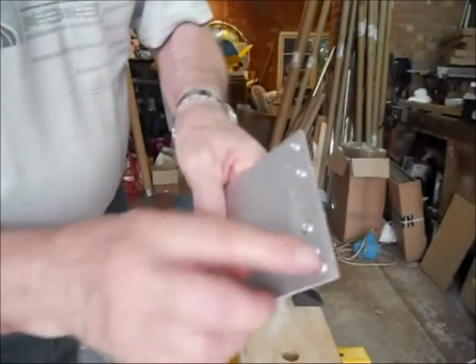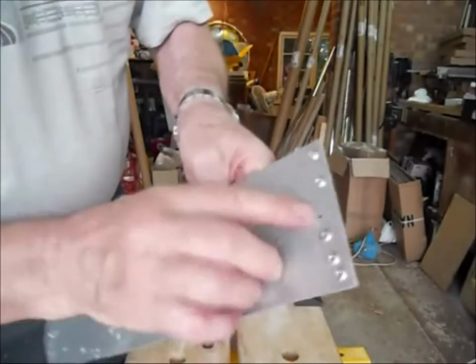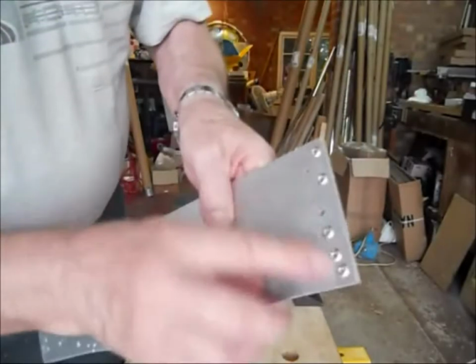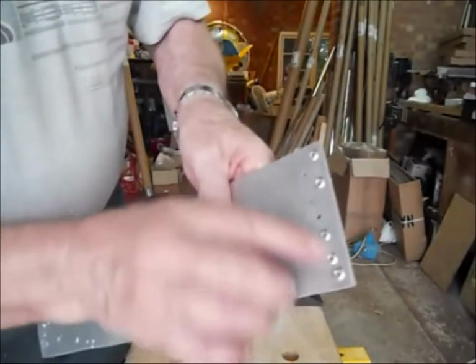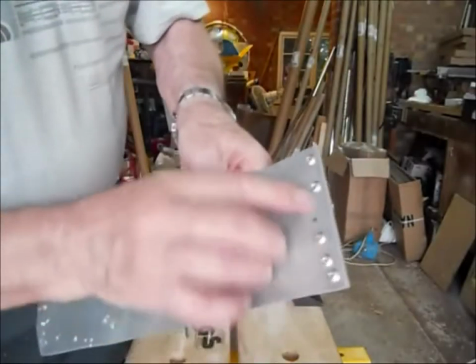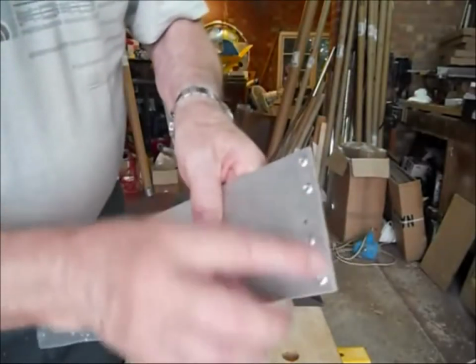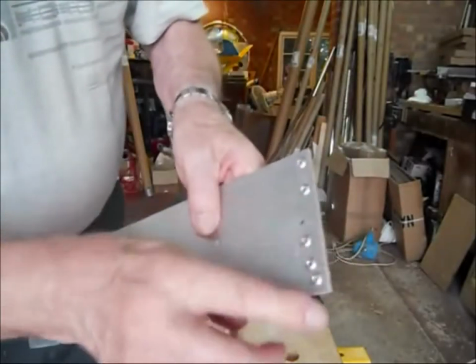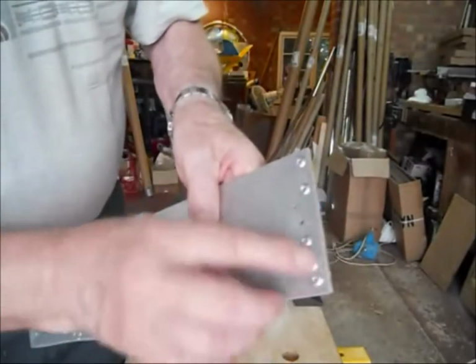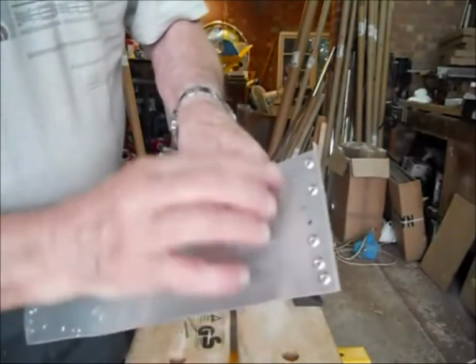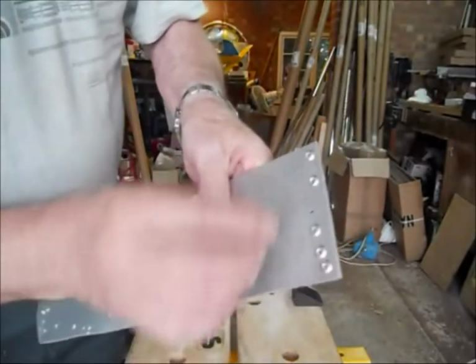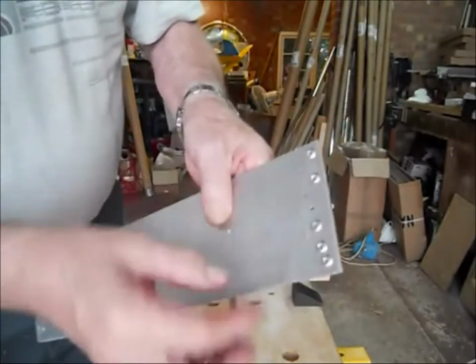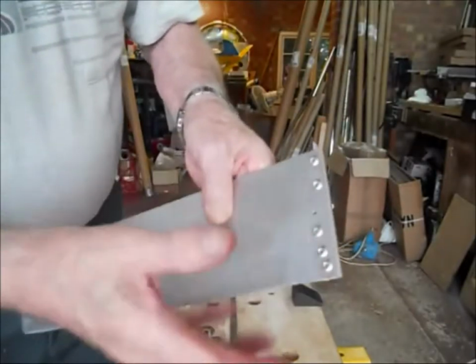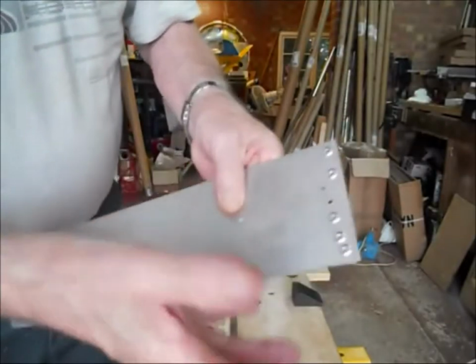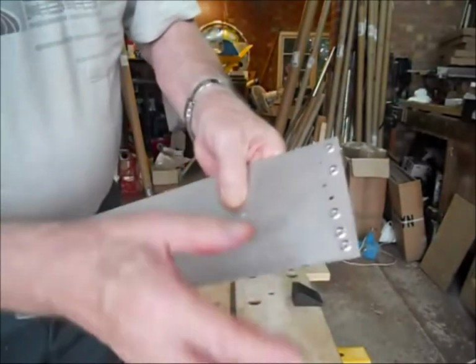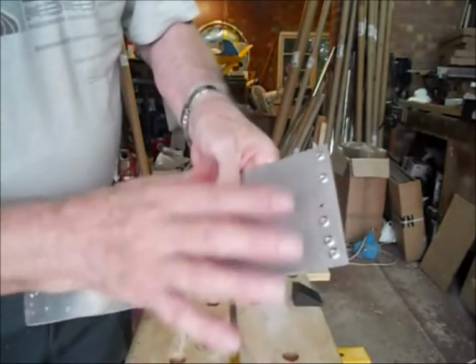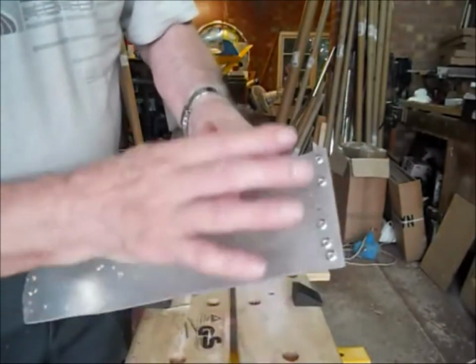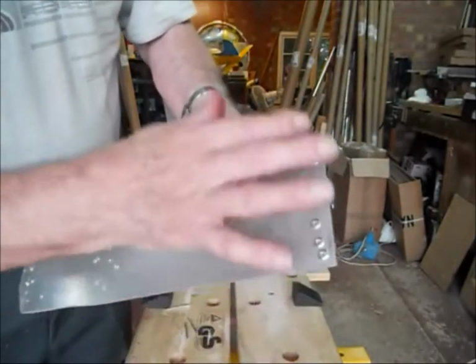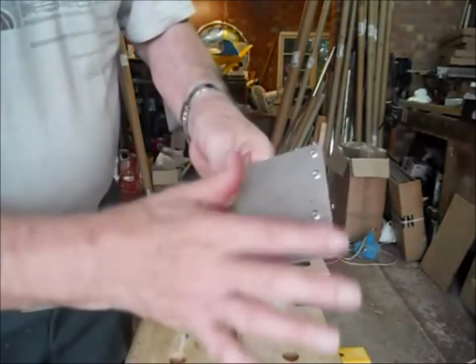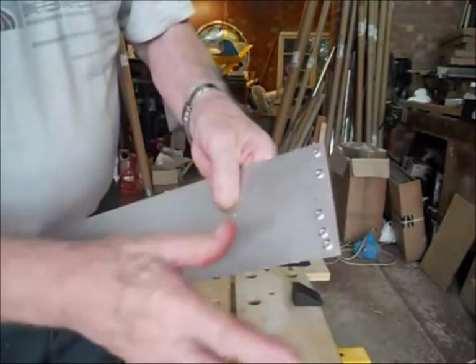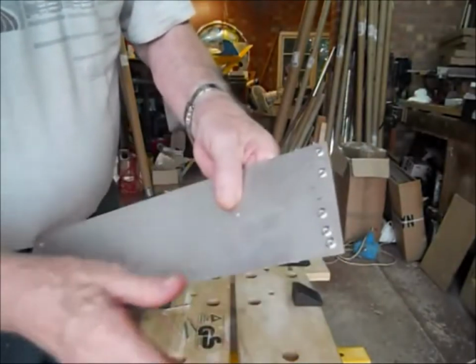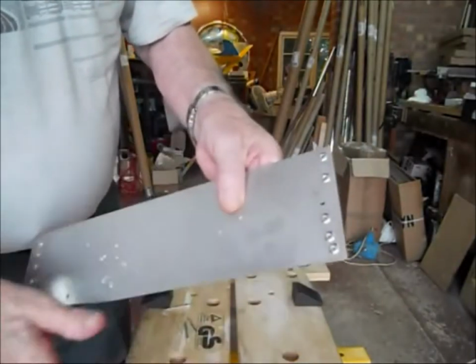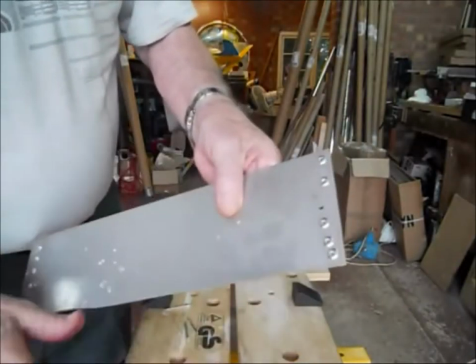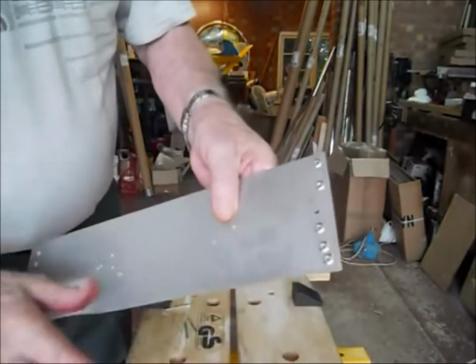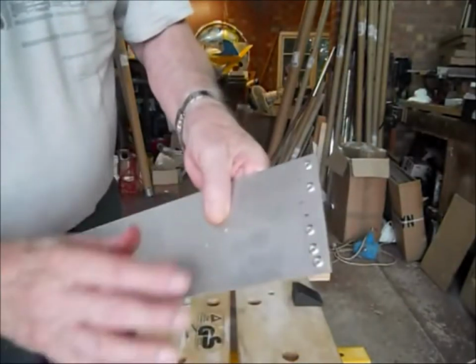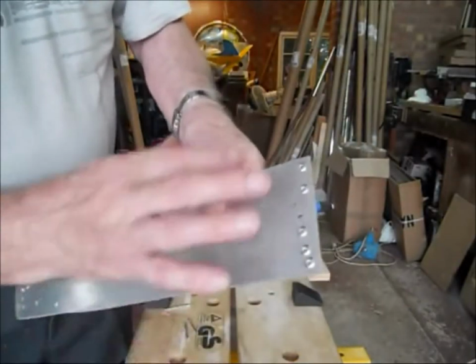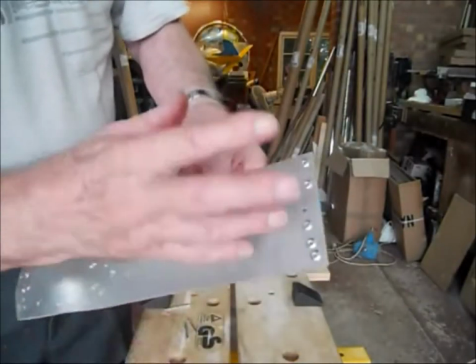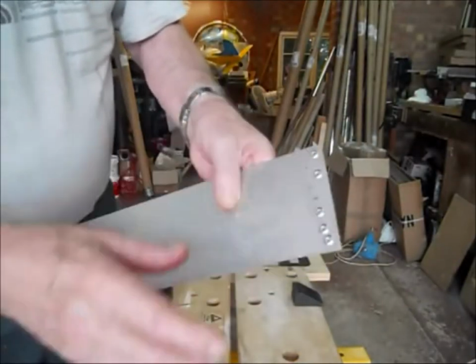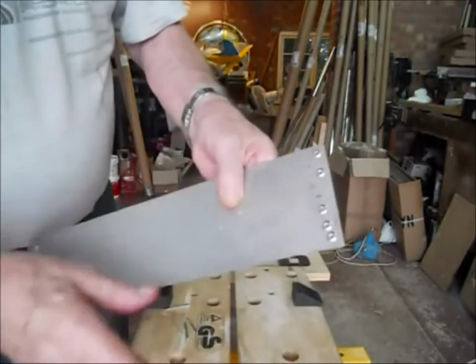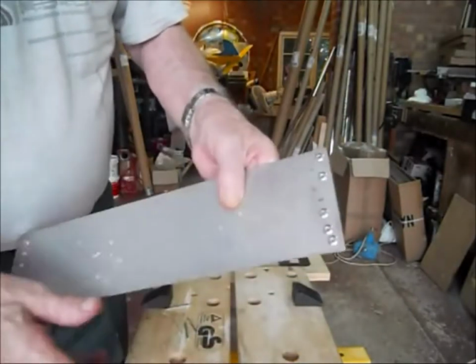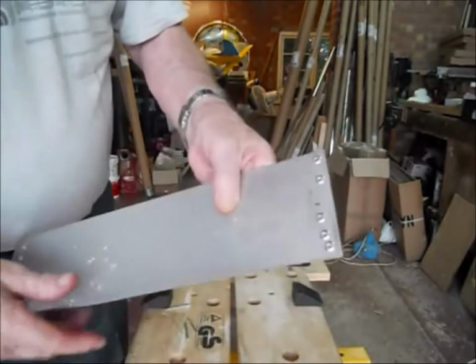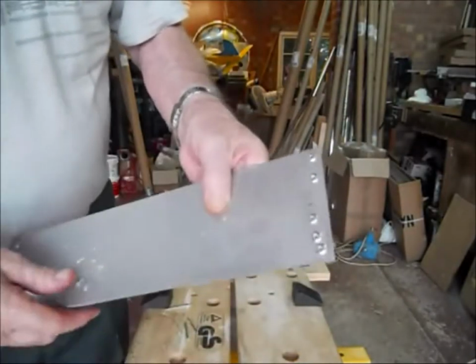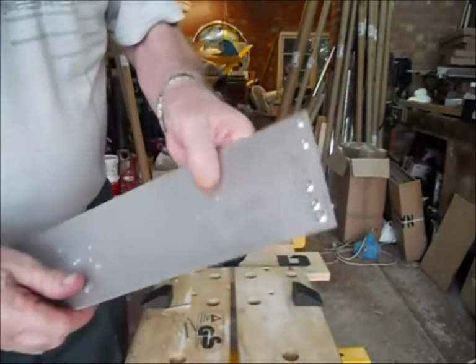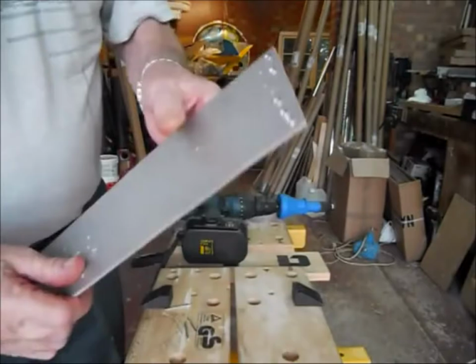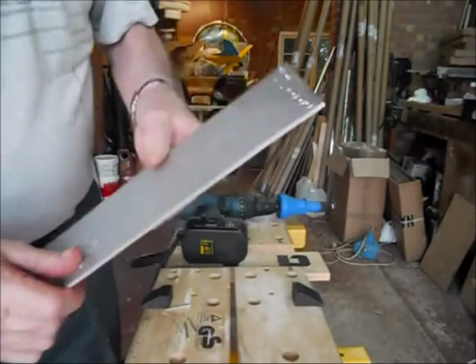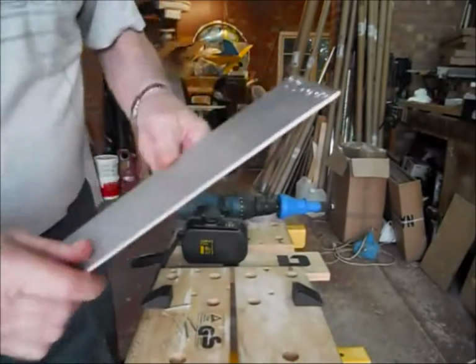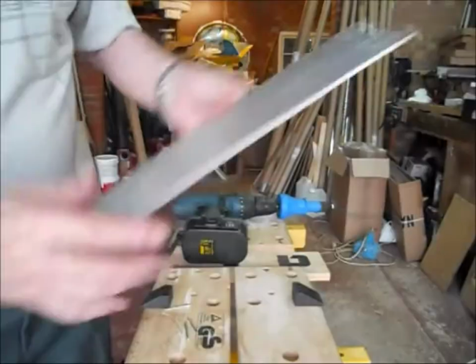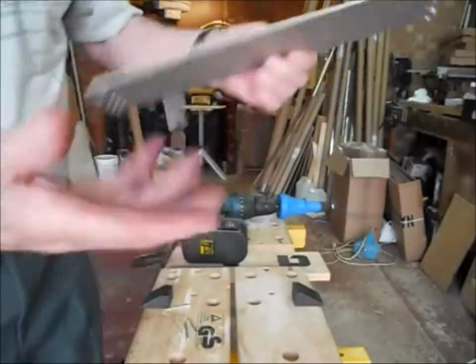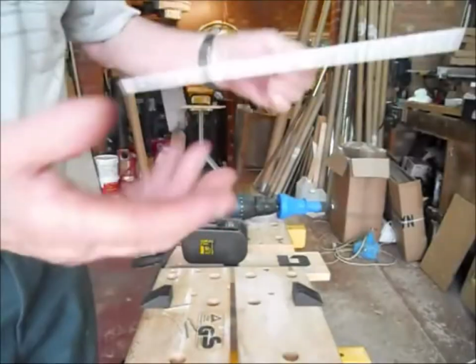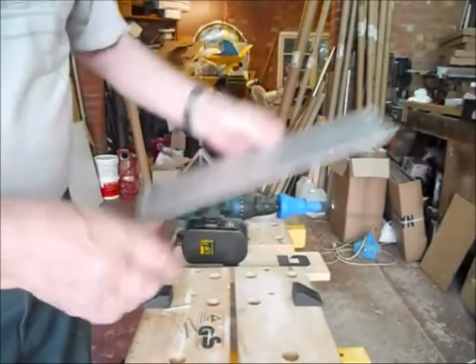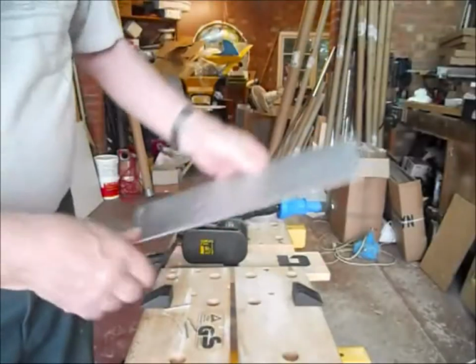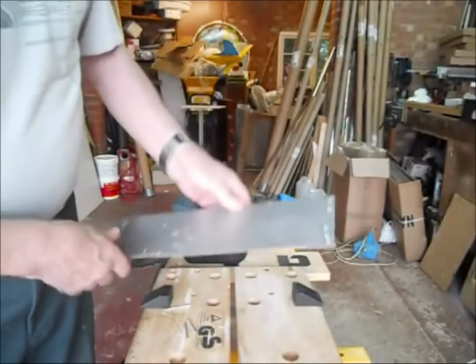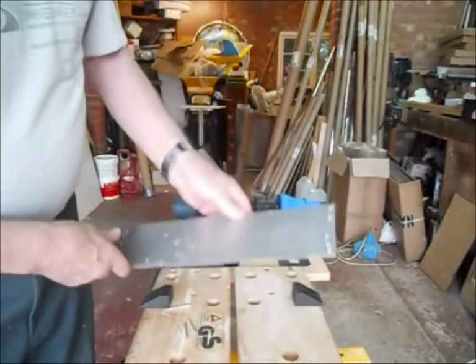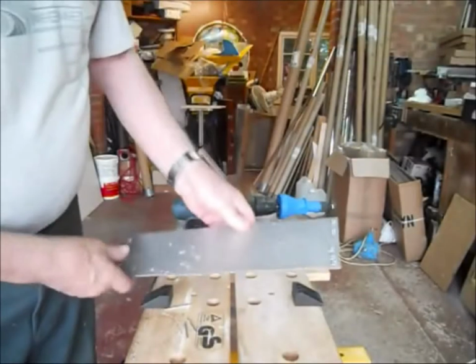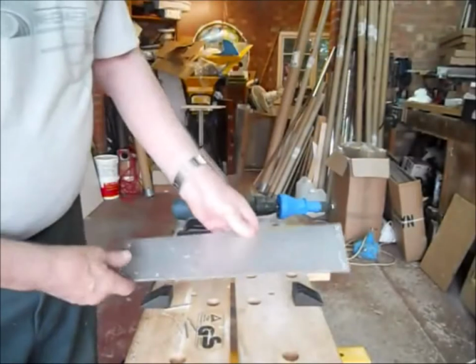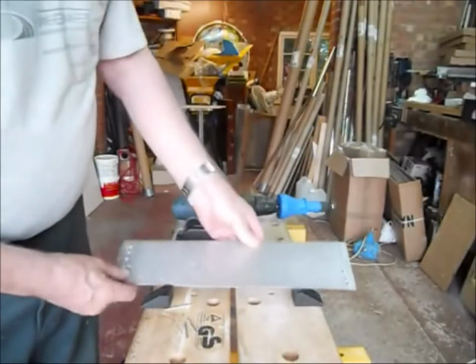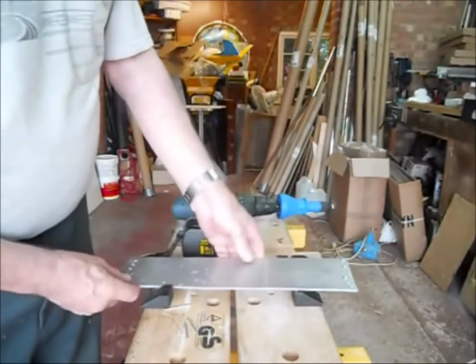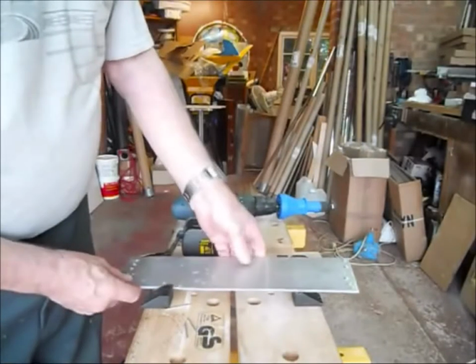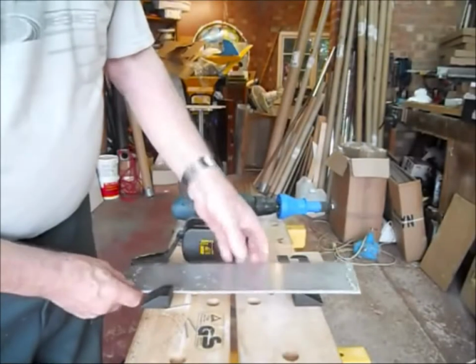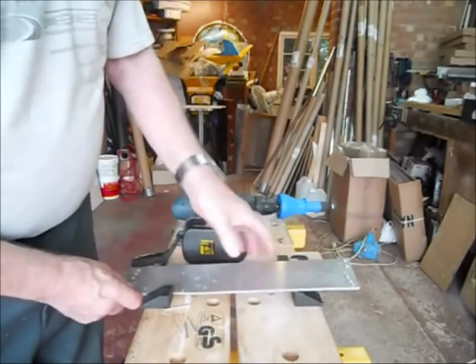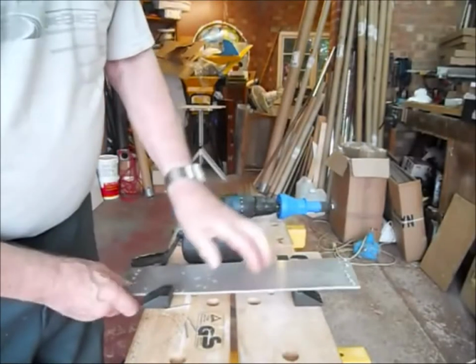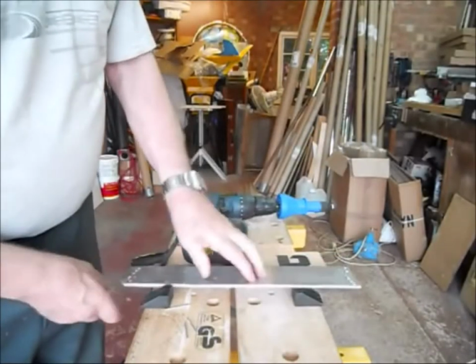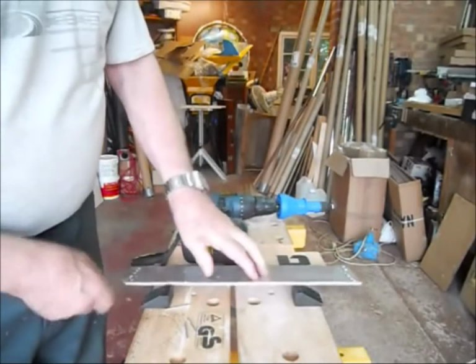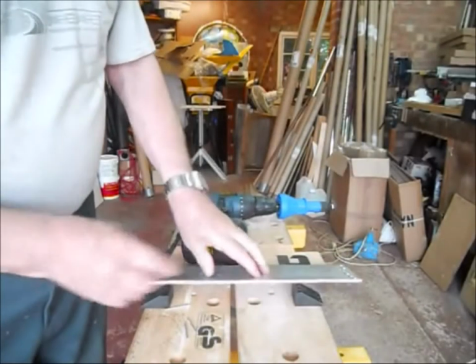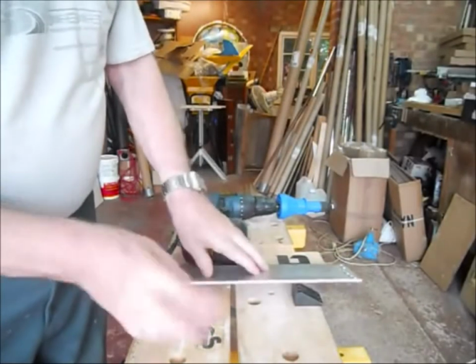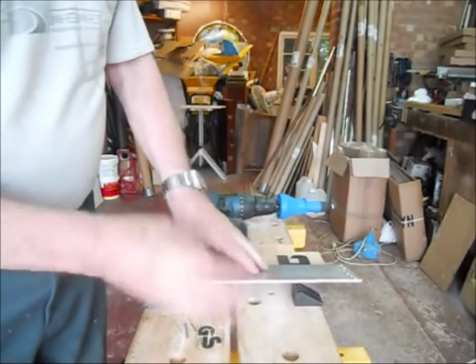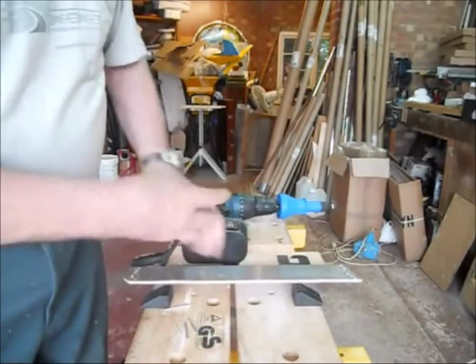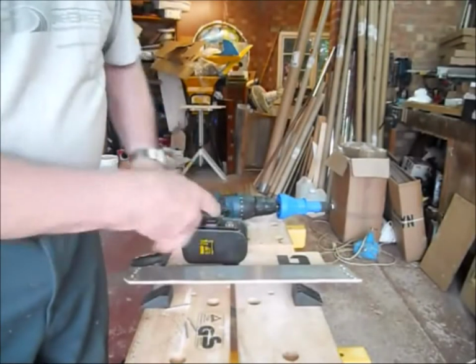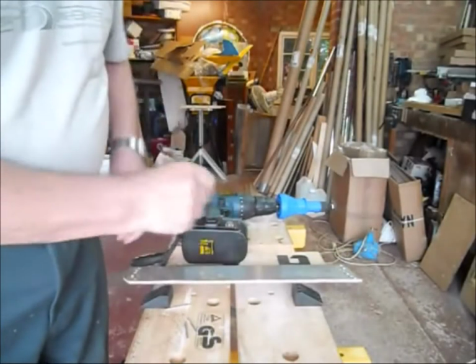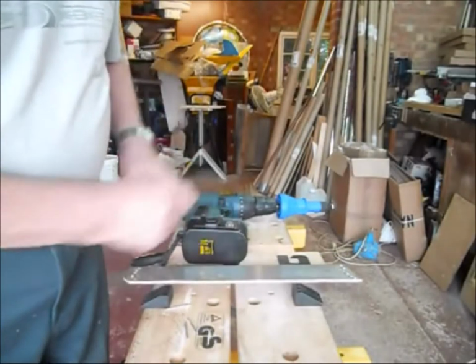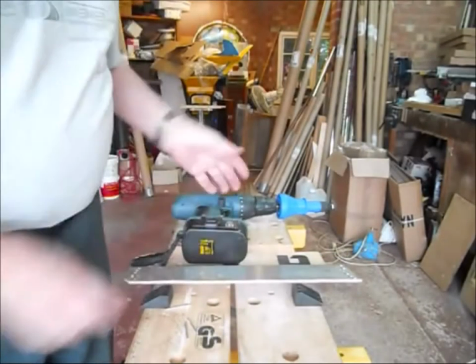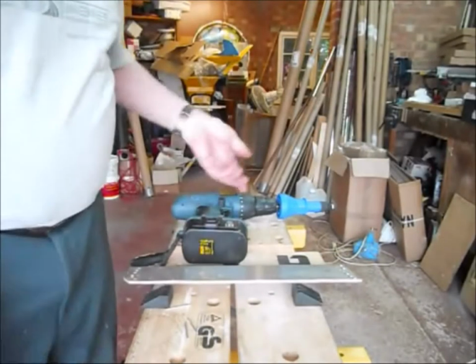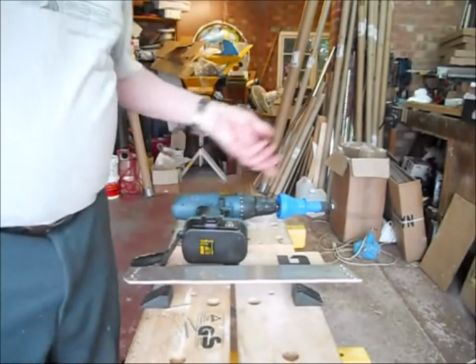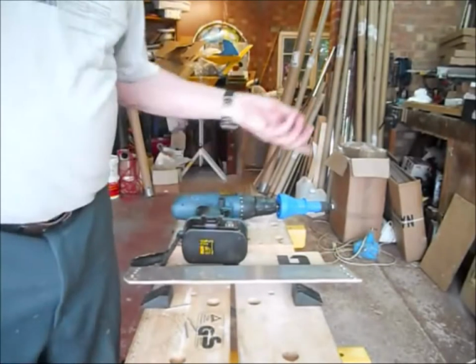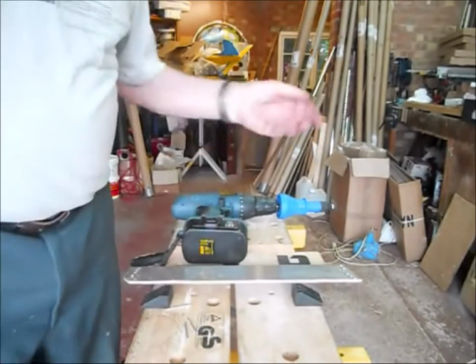You can get various sorts — countersunk, flush, domed, all sorts. Very simple to do. Very good. Excellent tool to use.